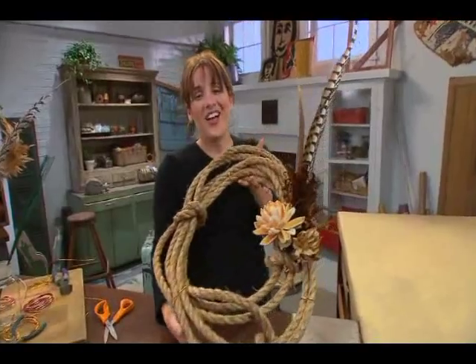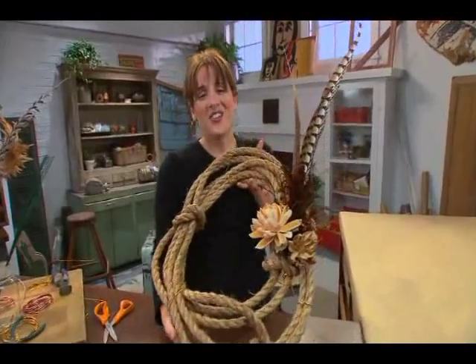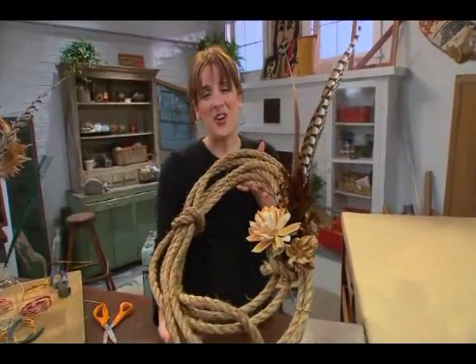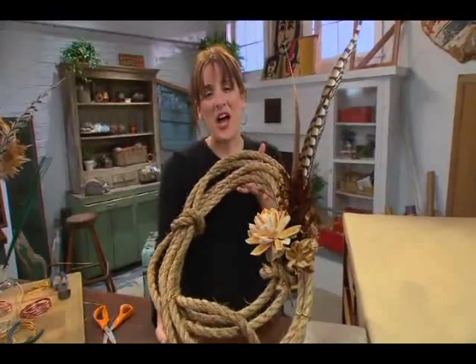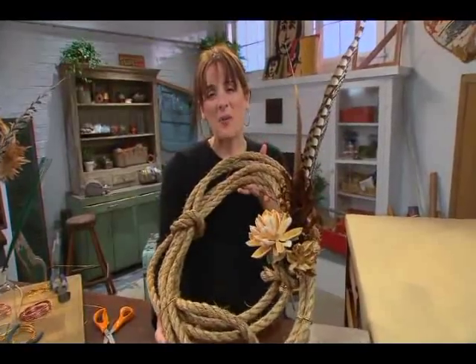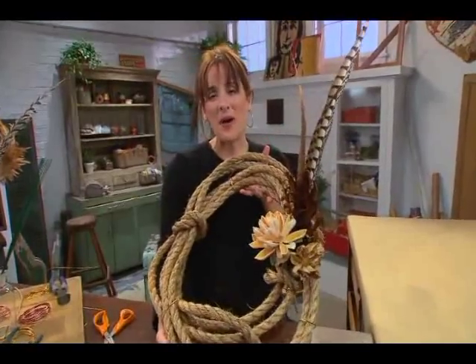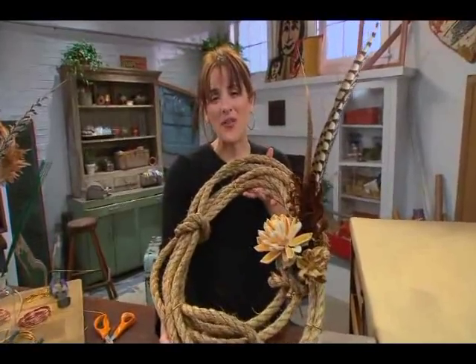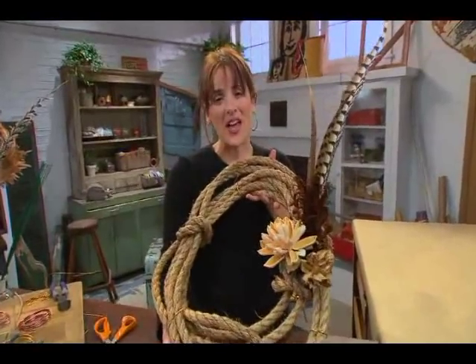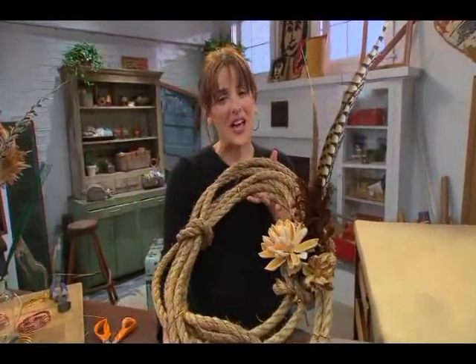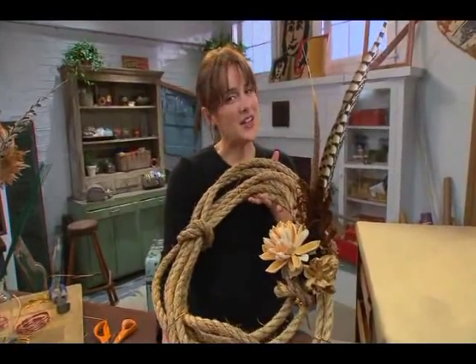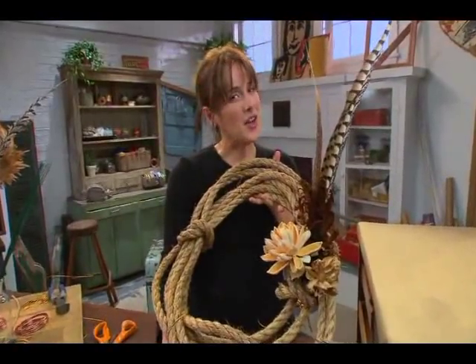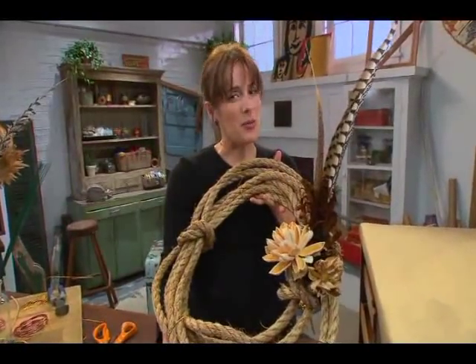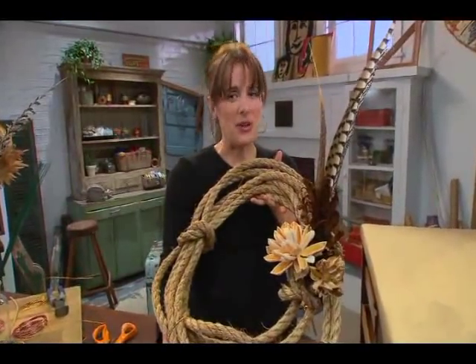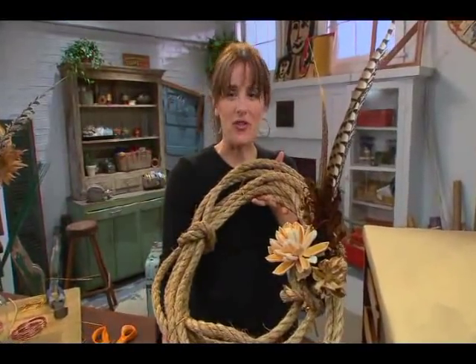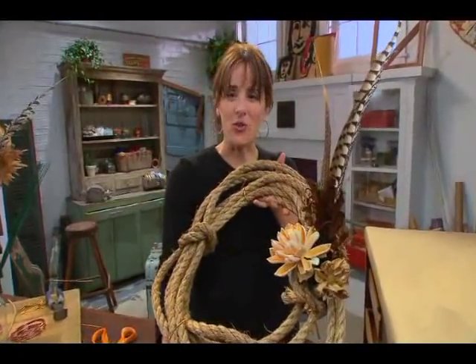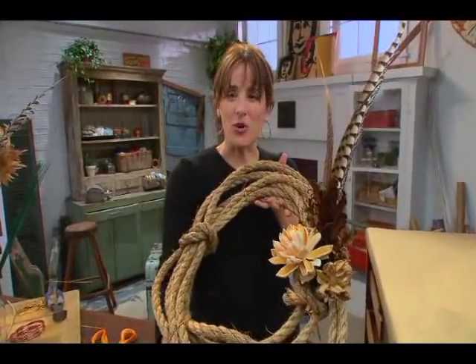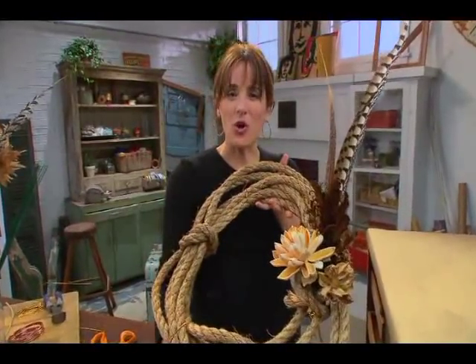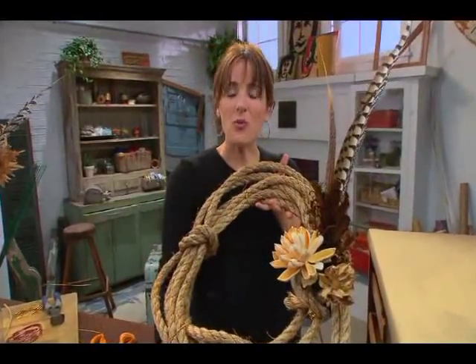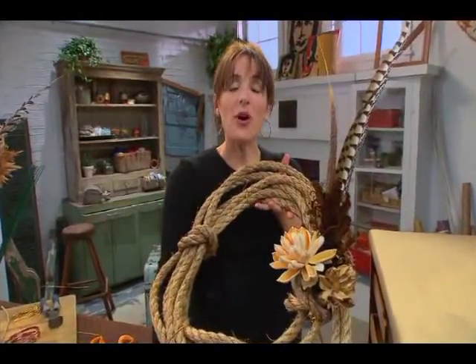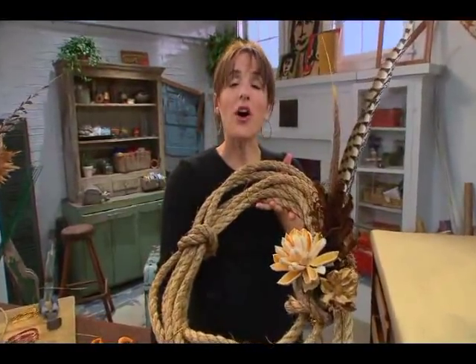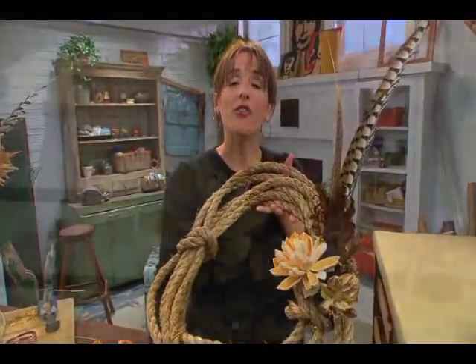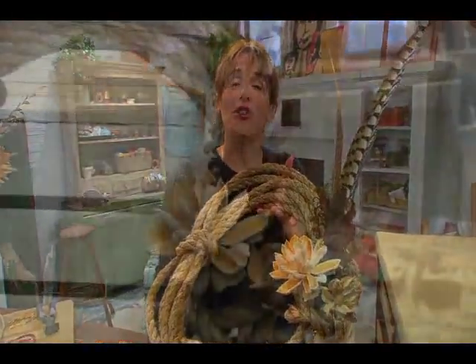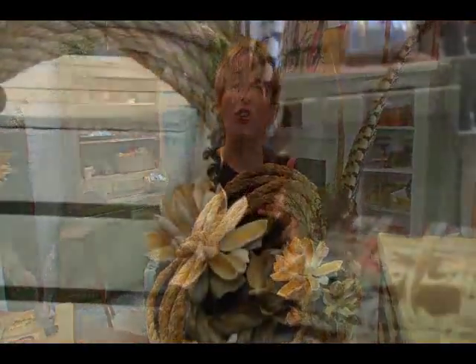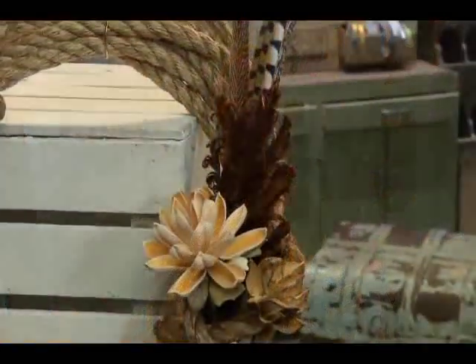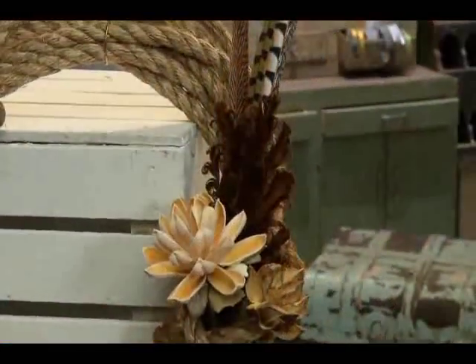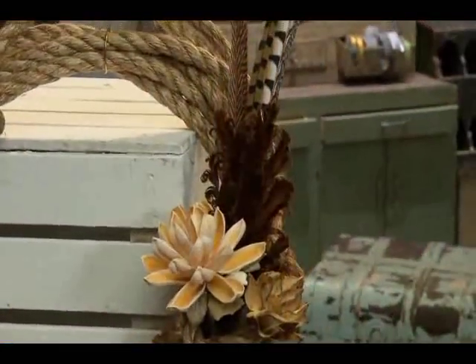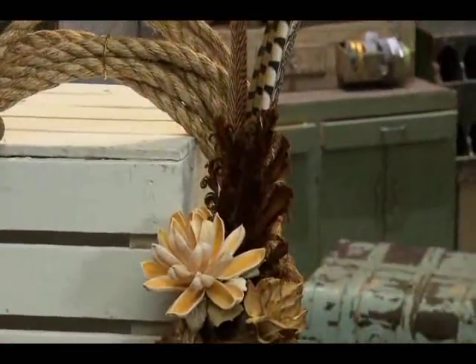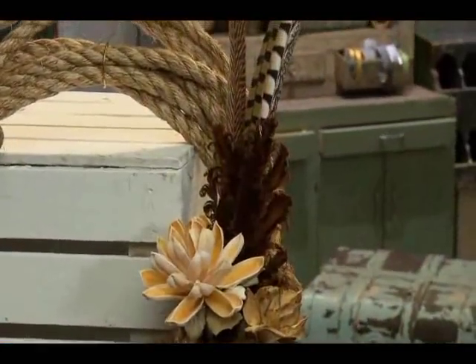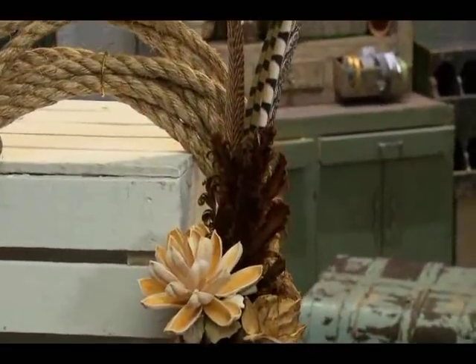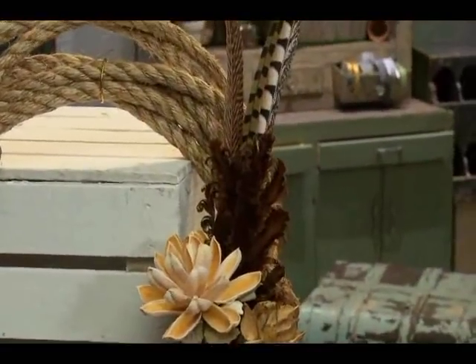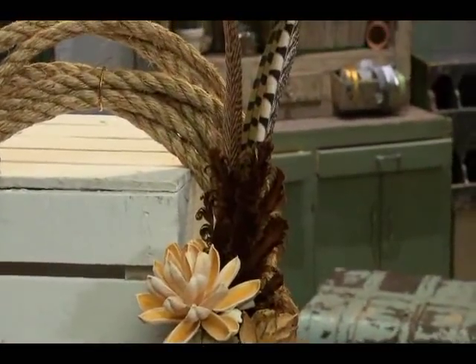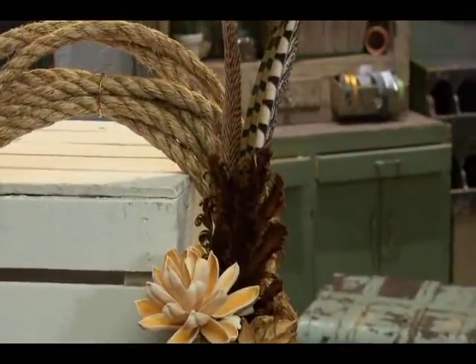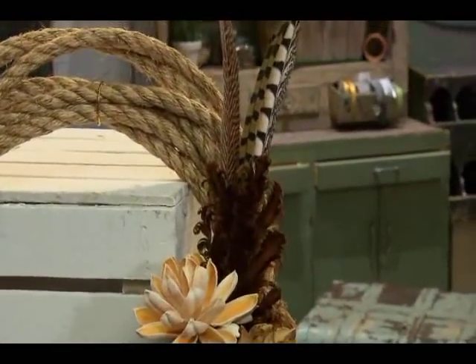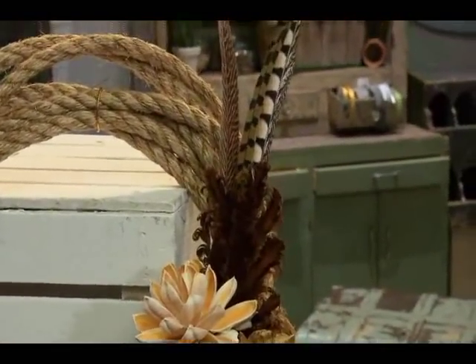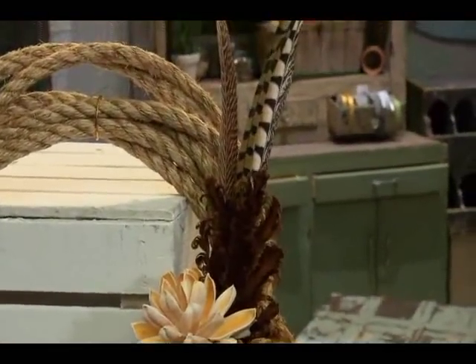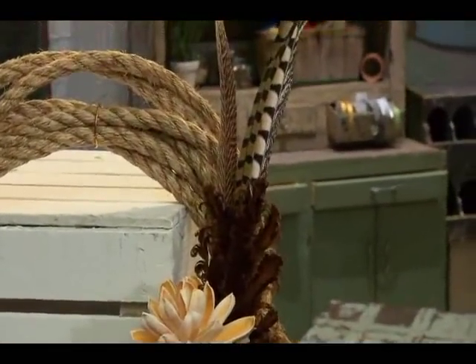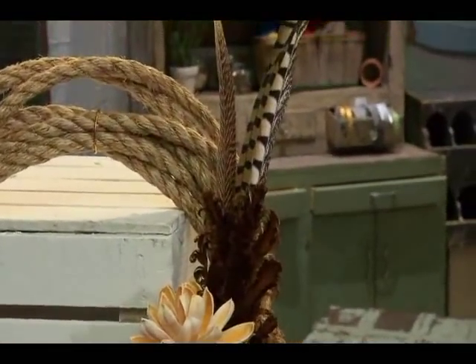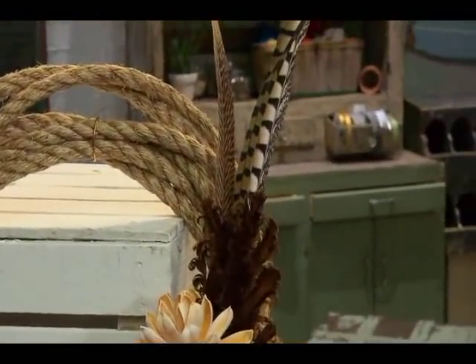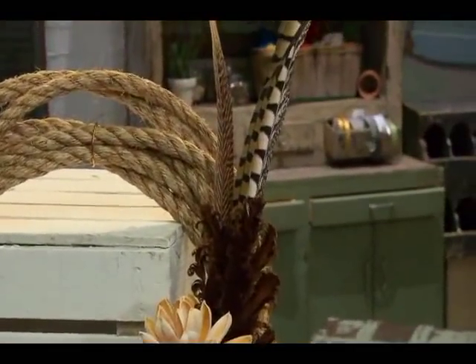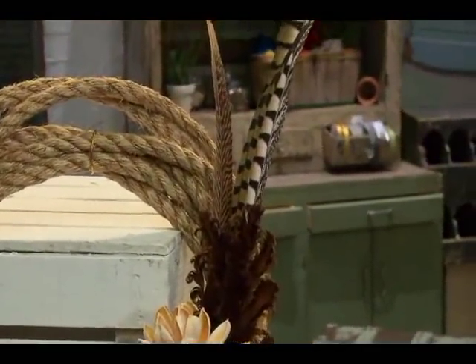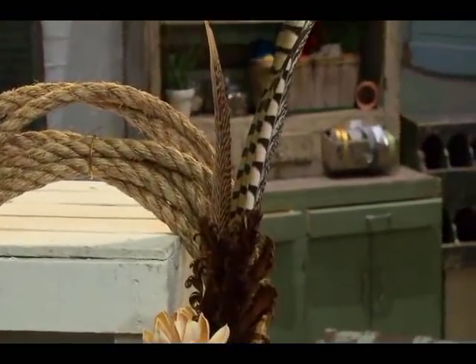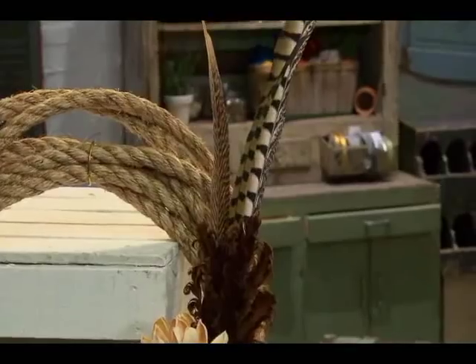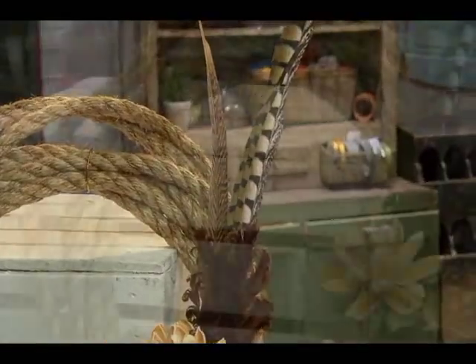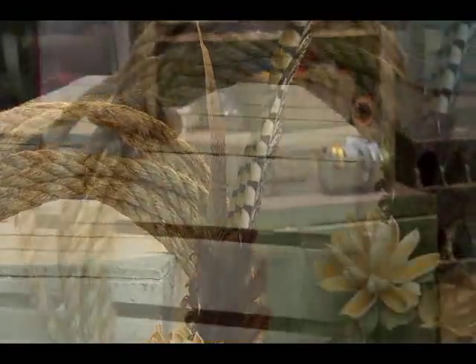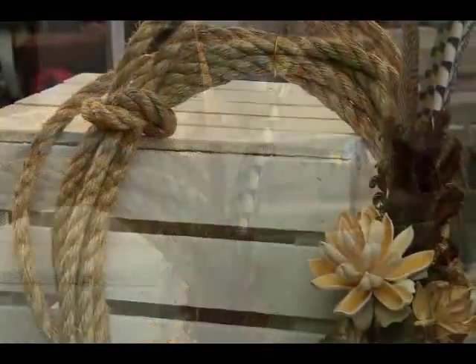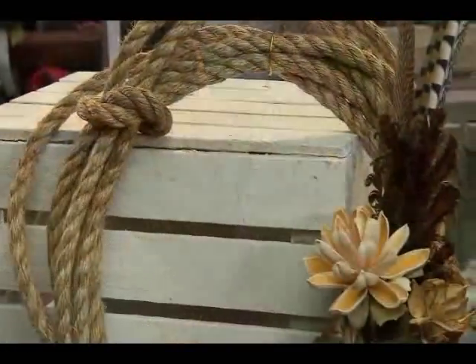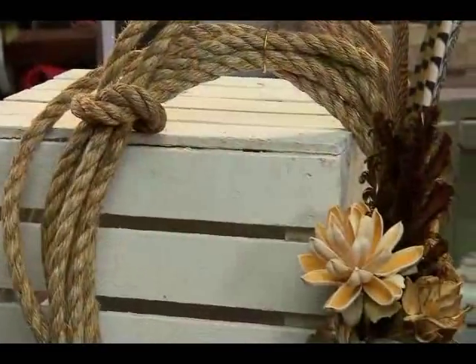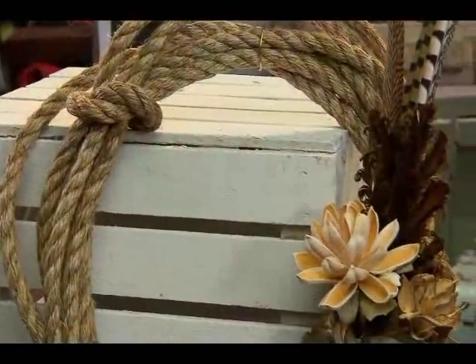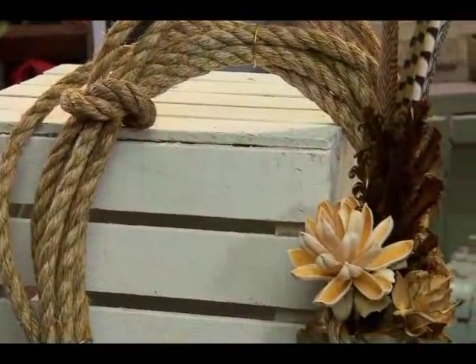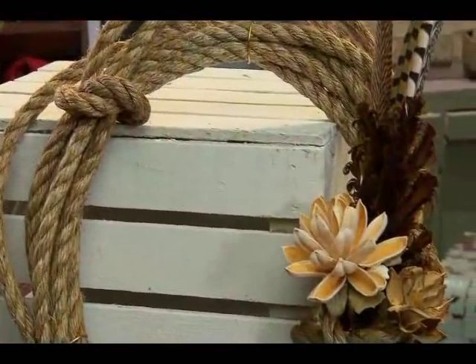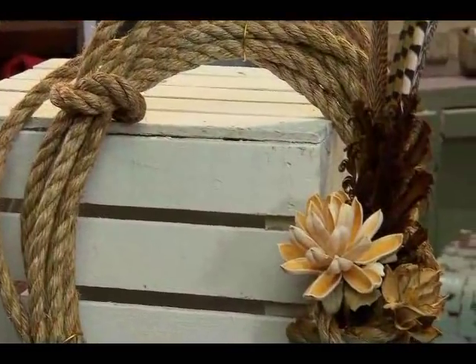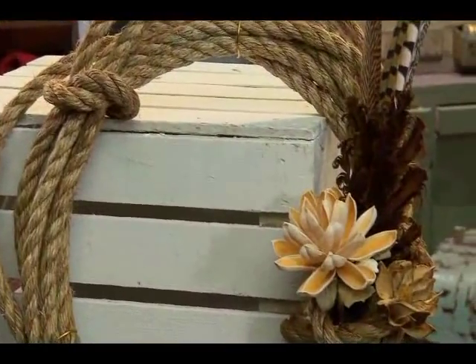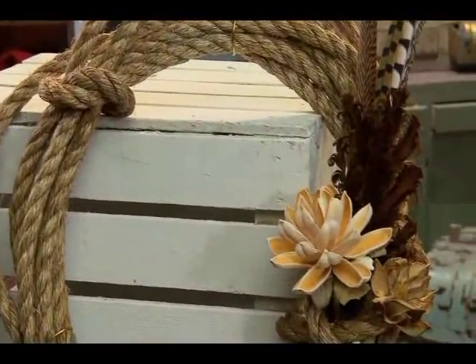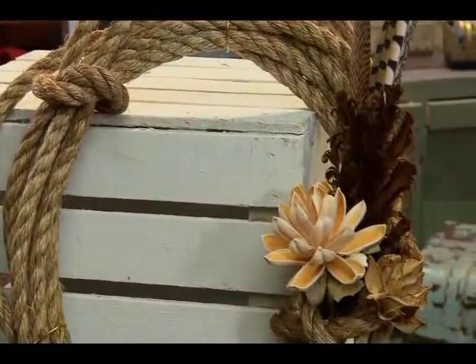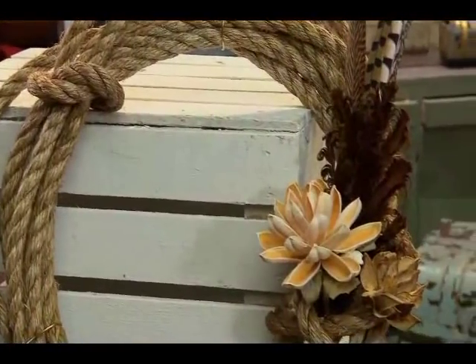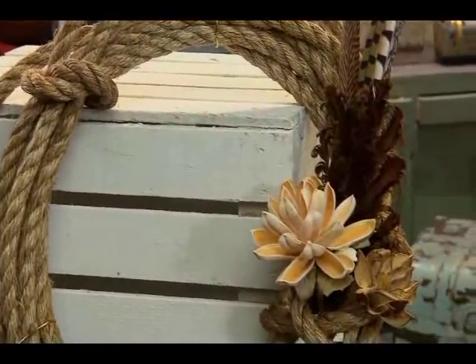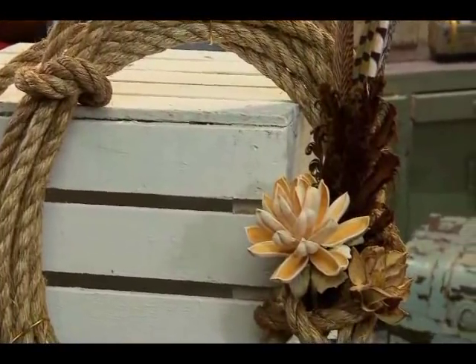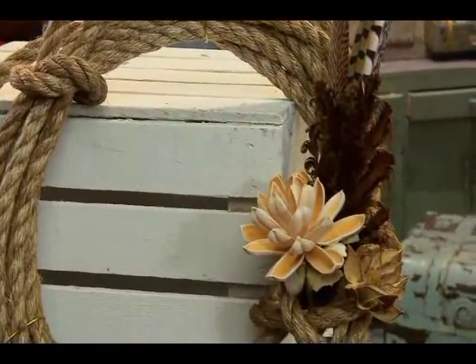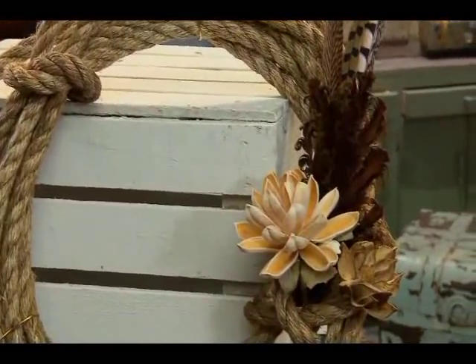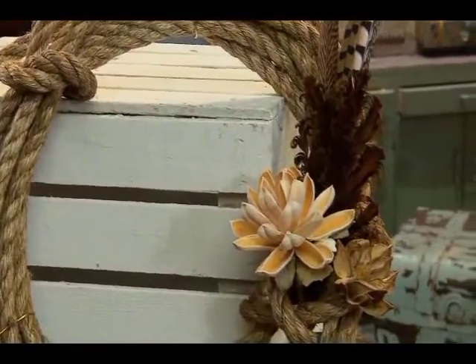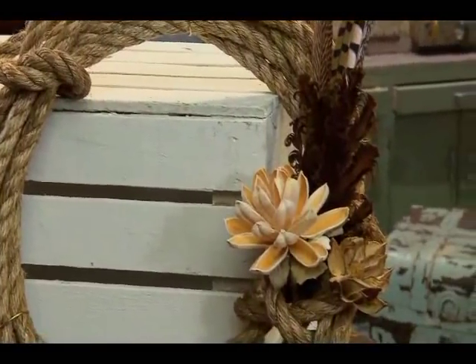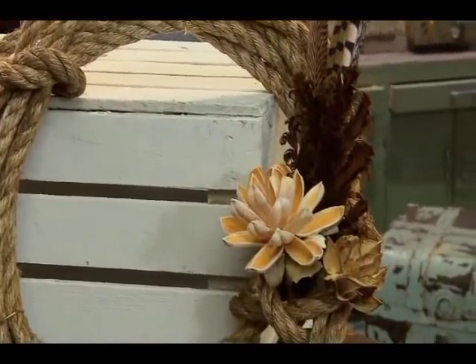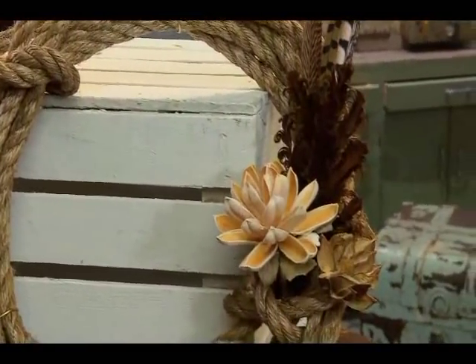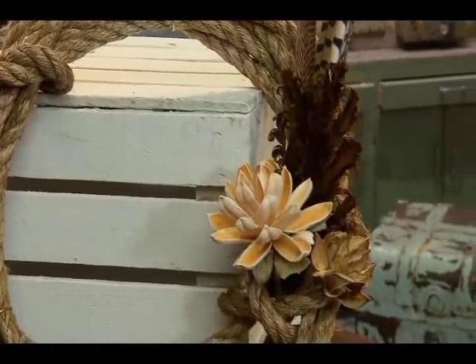So how about that? A piece of rope, a few feathers, and you've got a great way to say welcome home for the holidays.